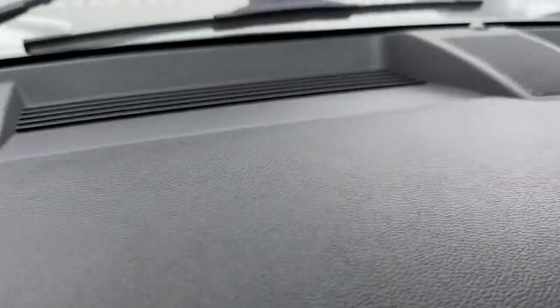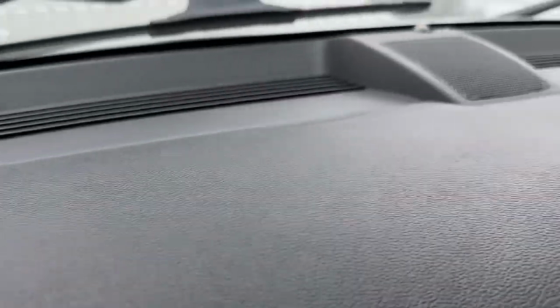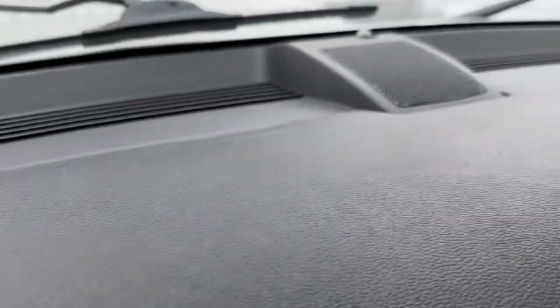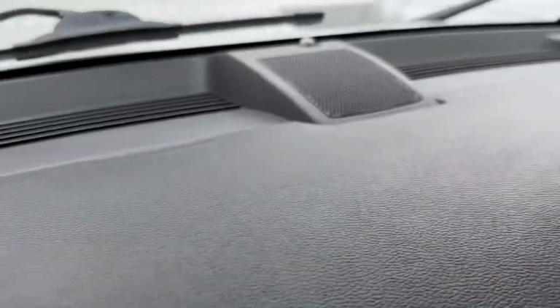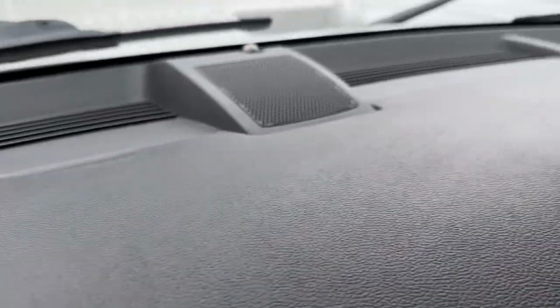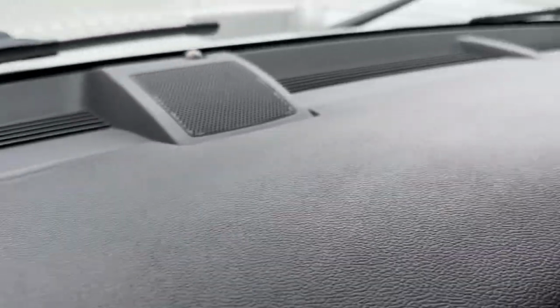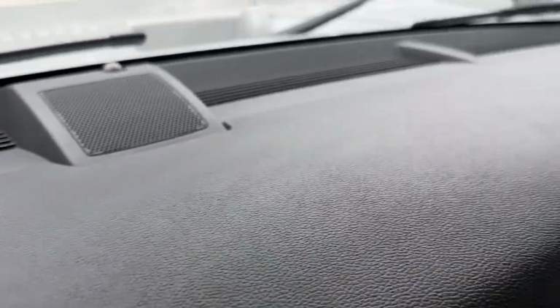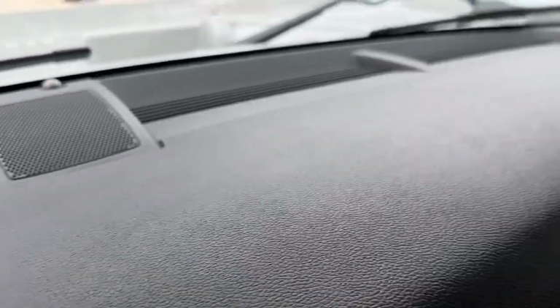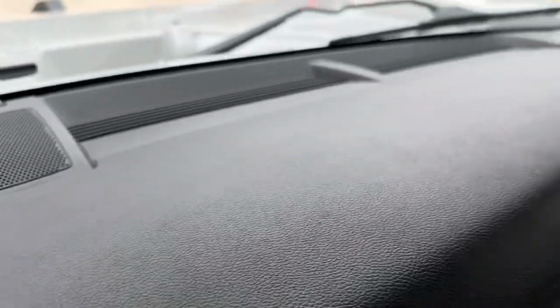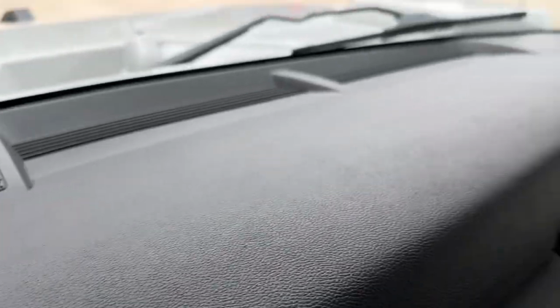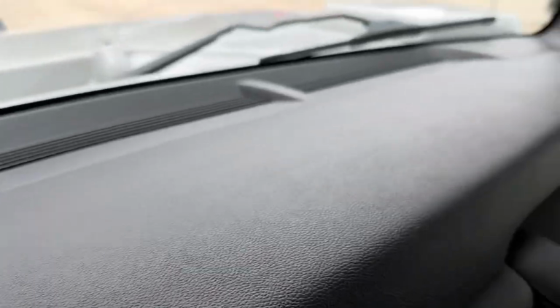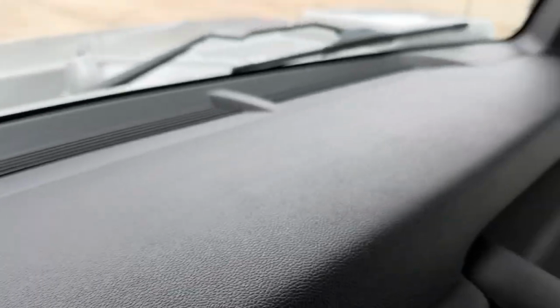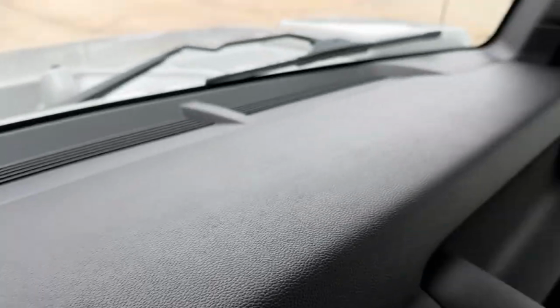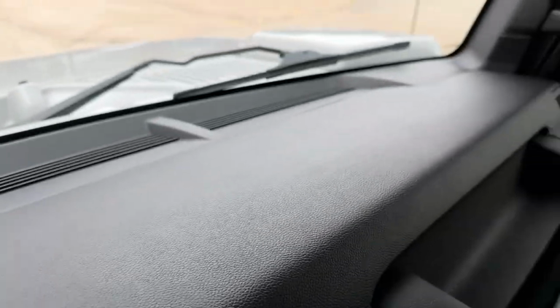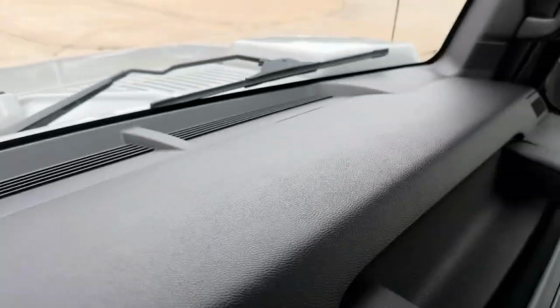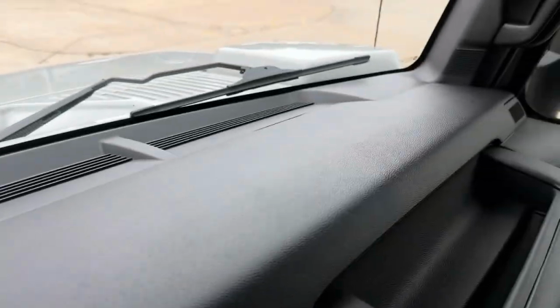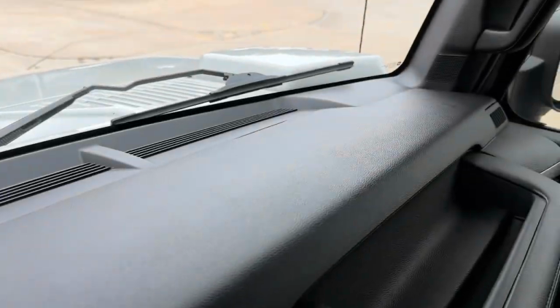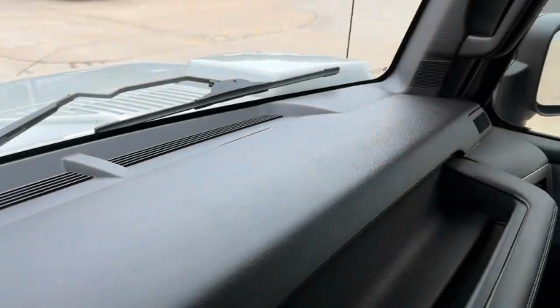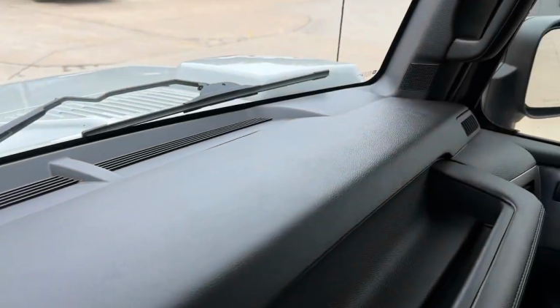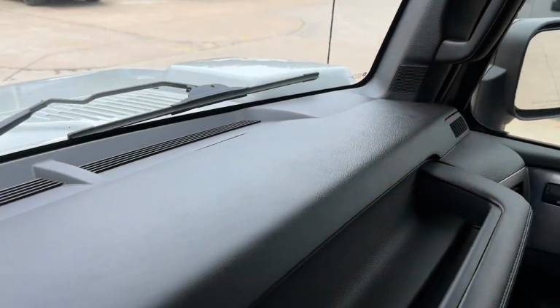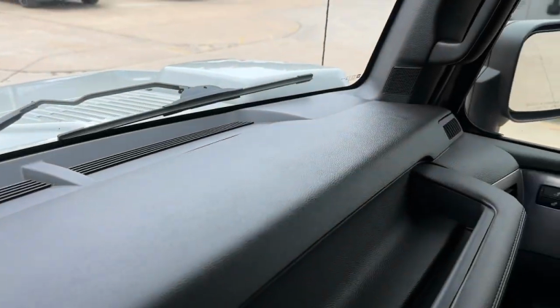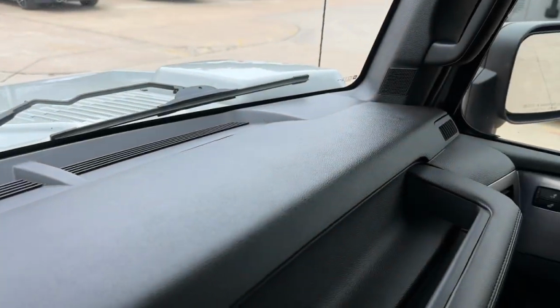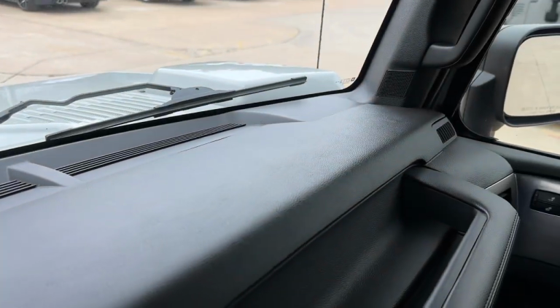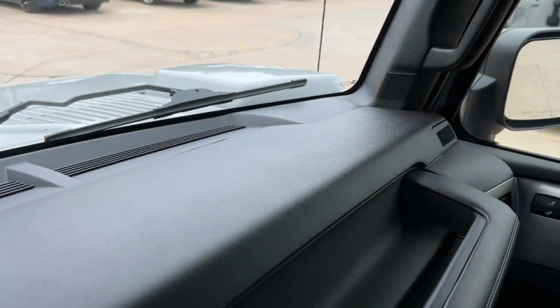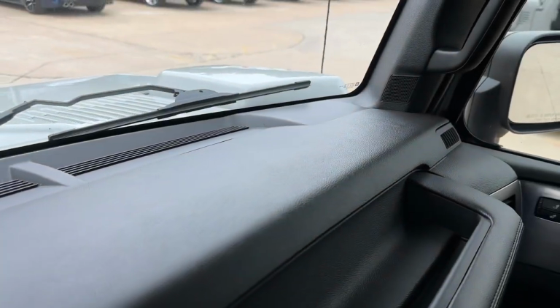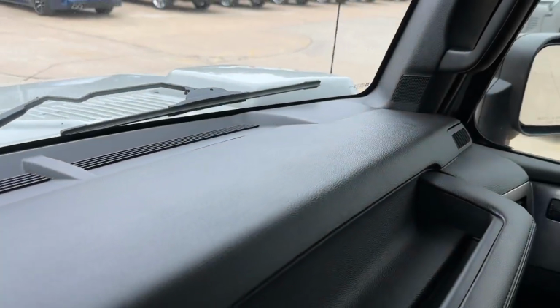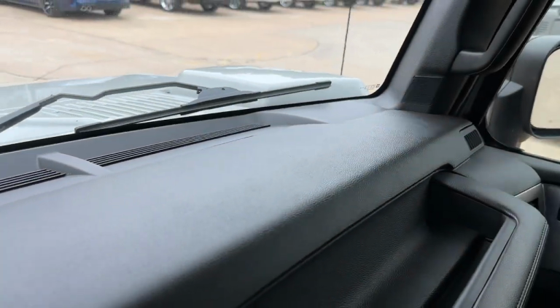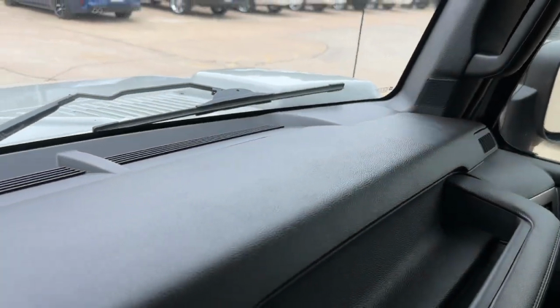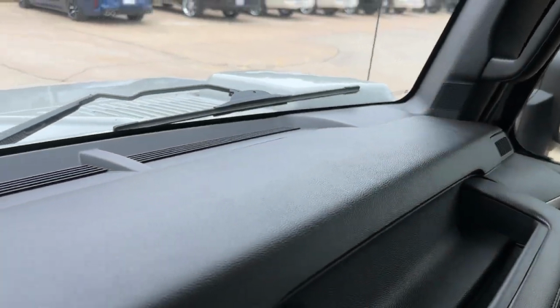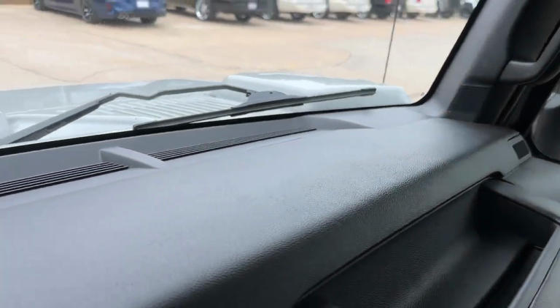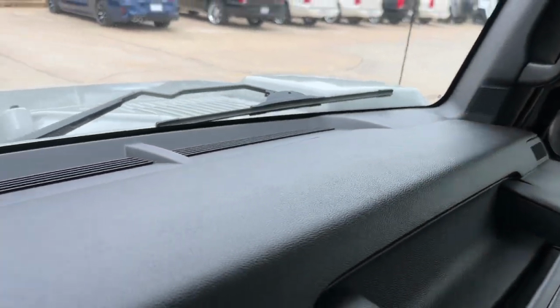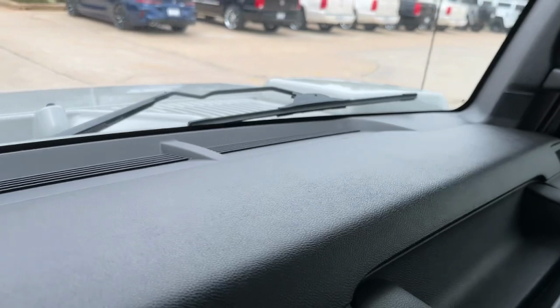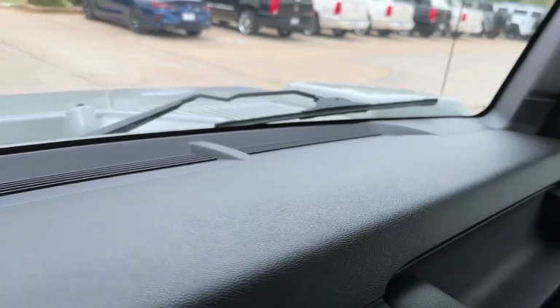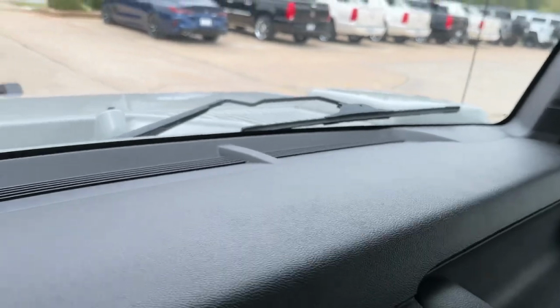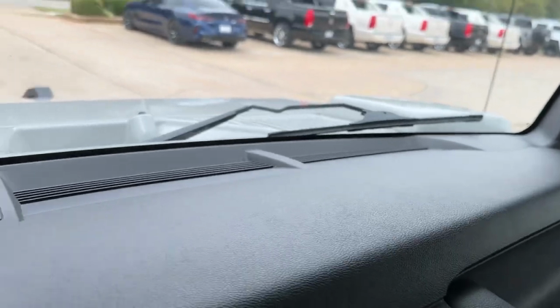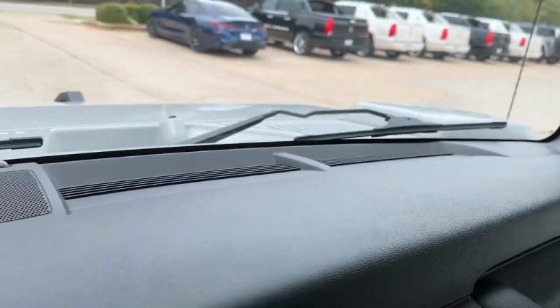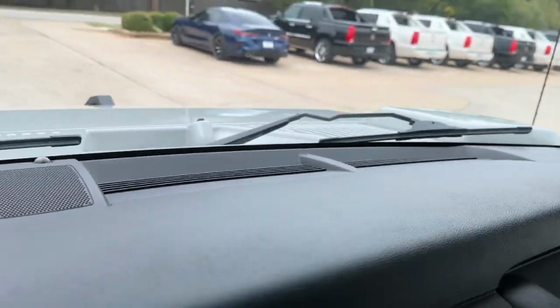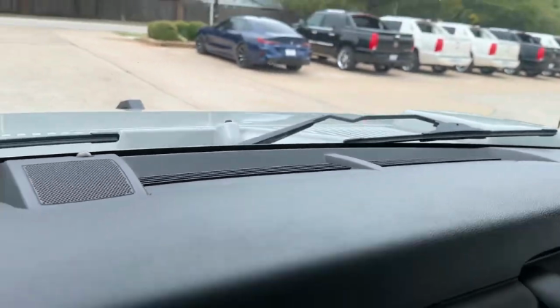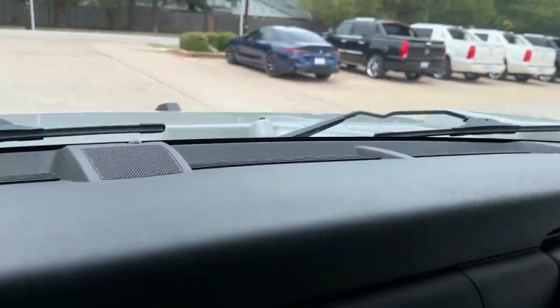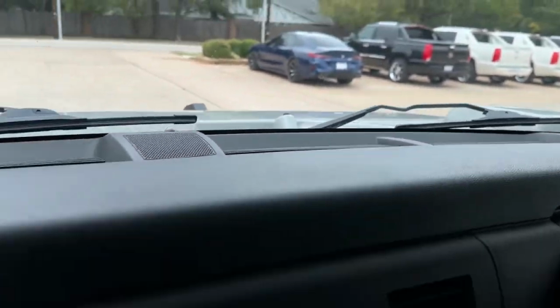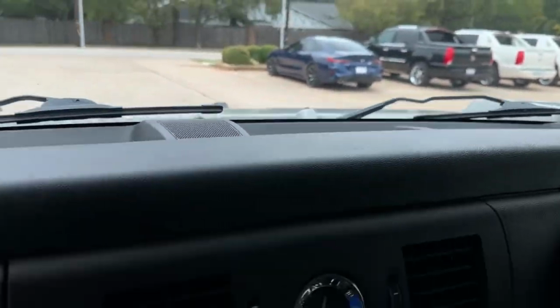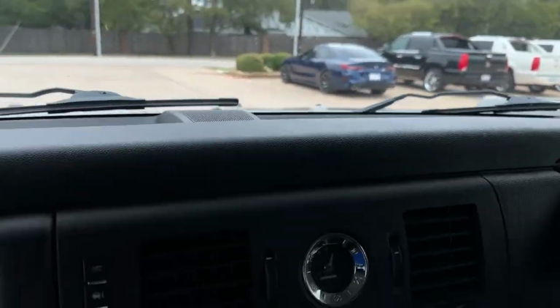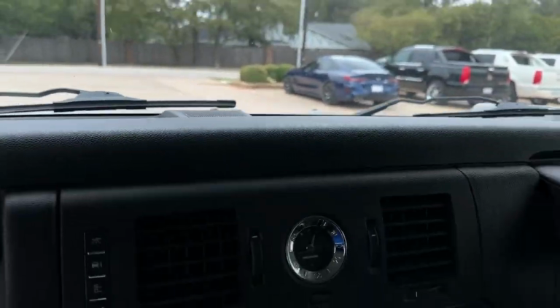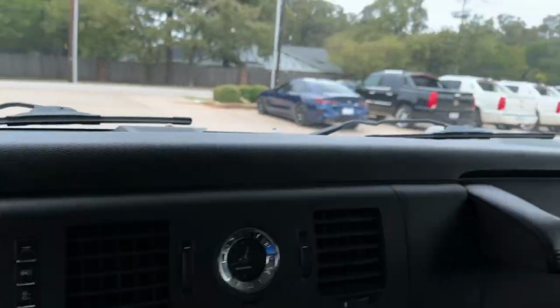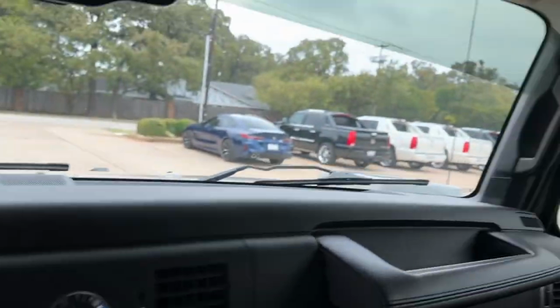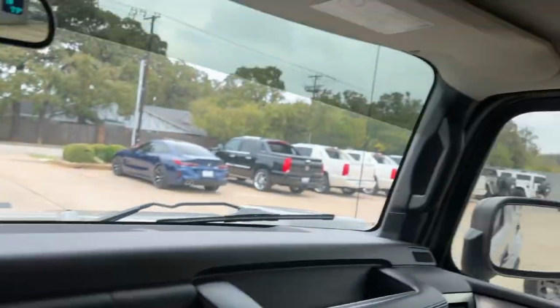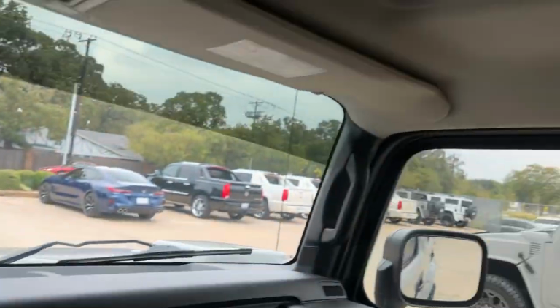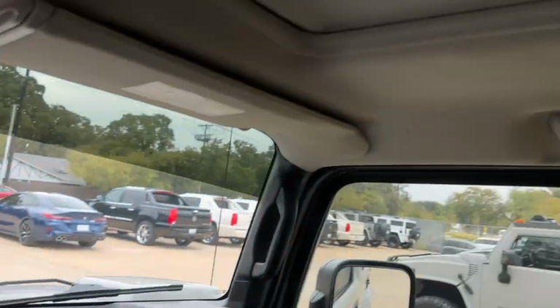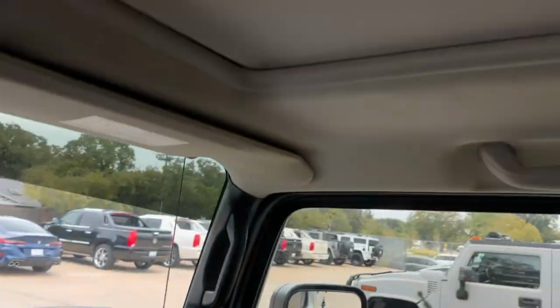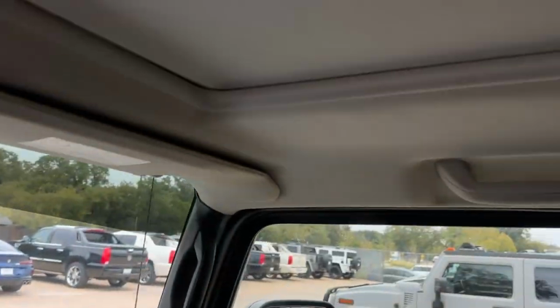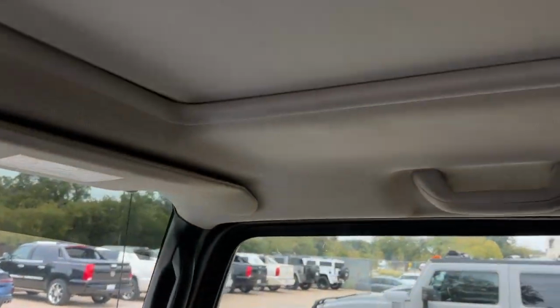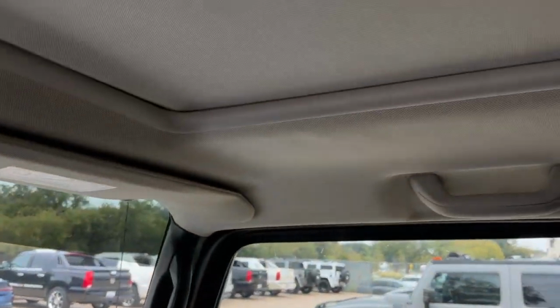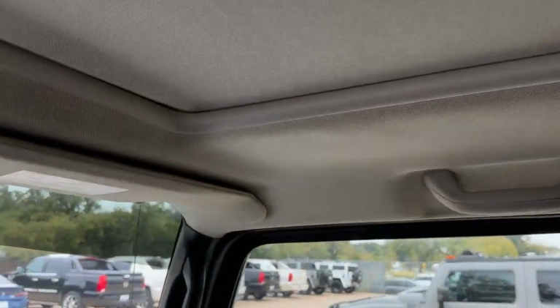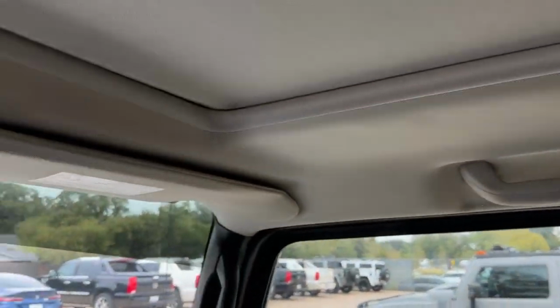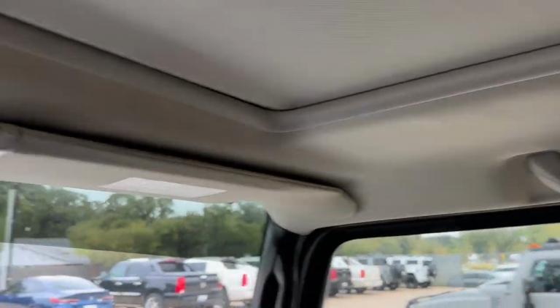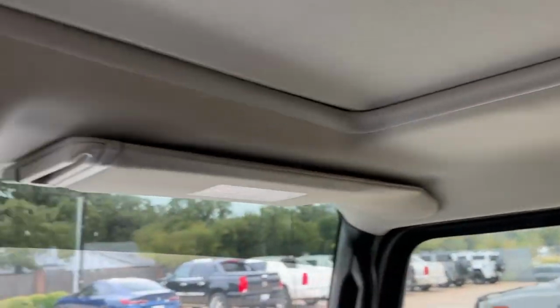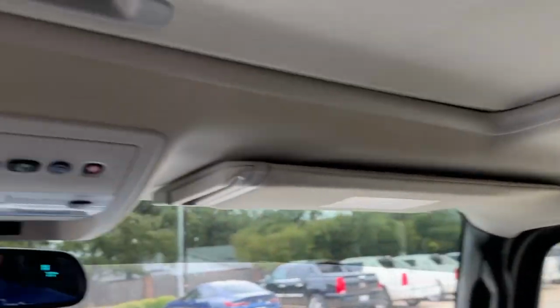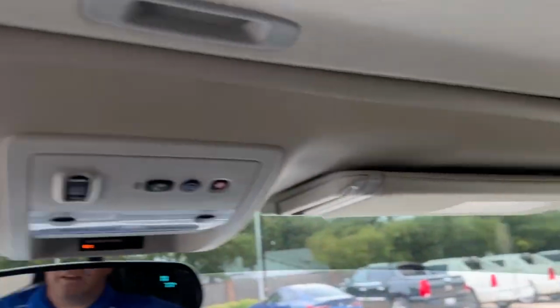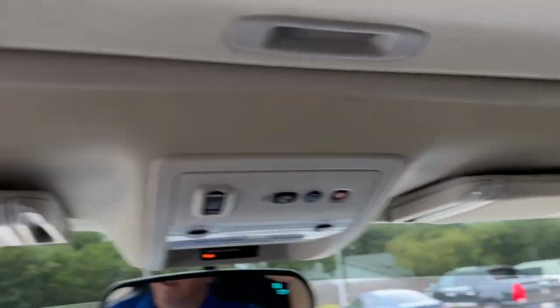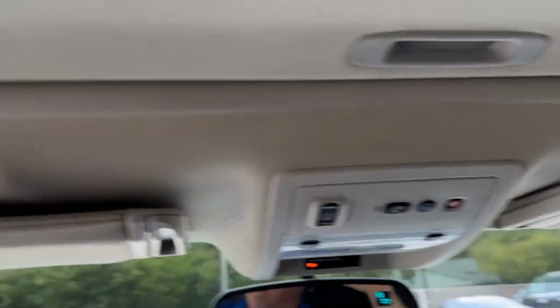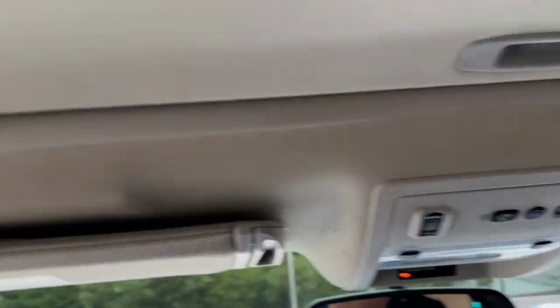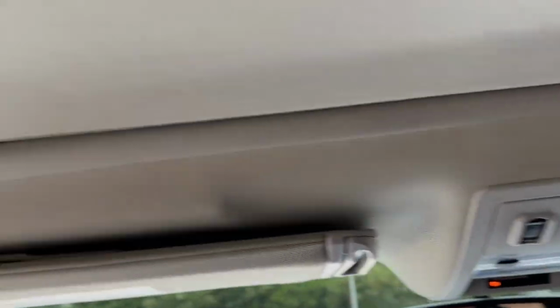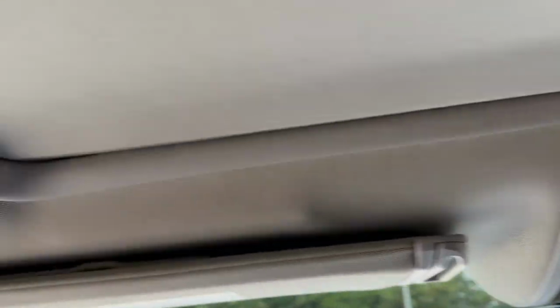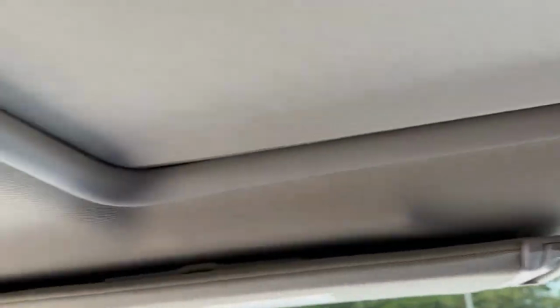No cracks in the dash, of course — everything nice and clean.